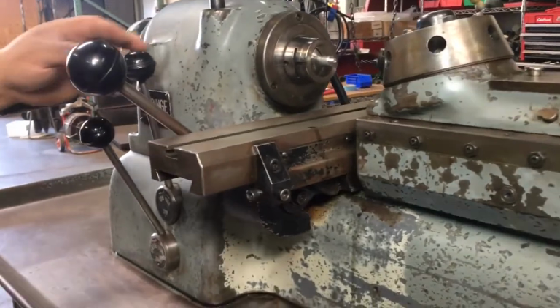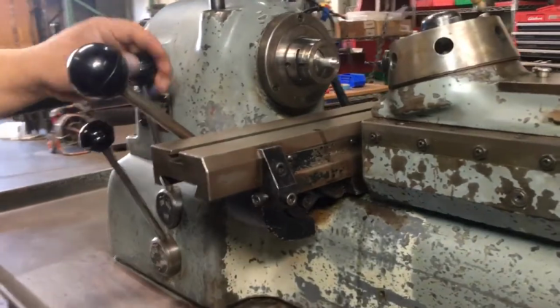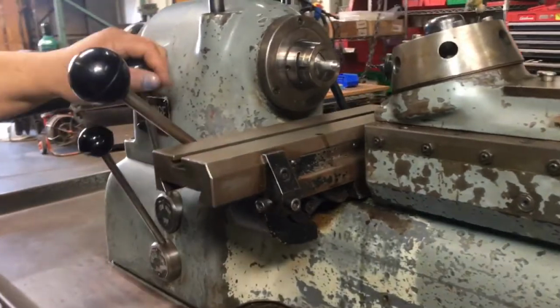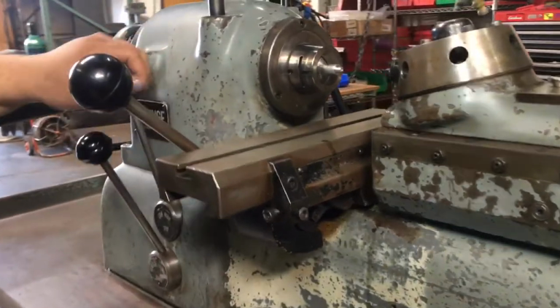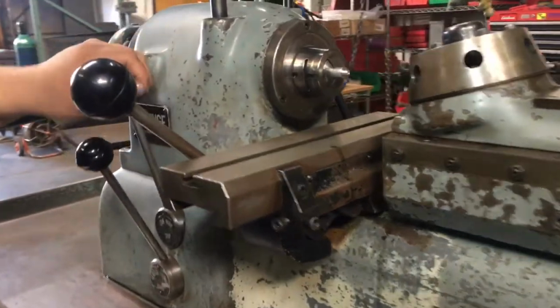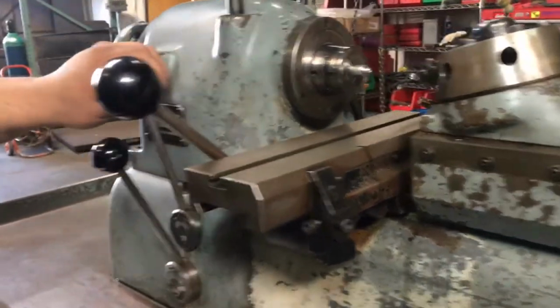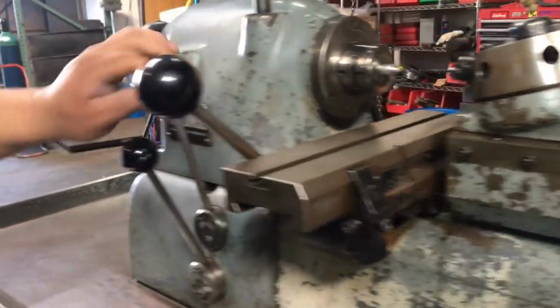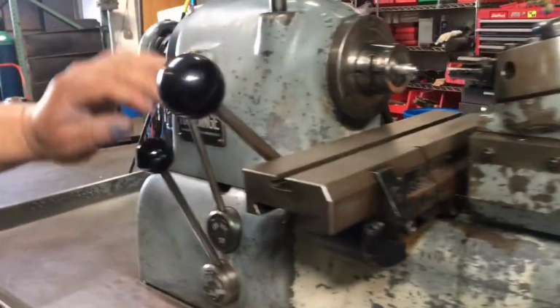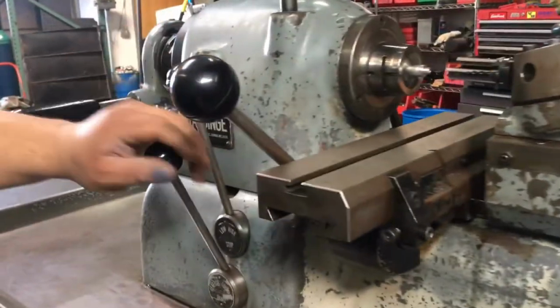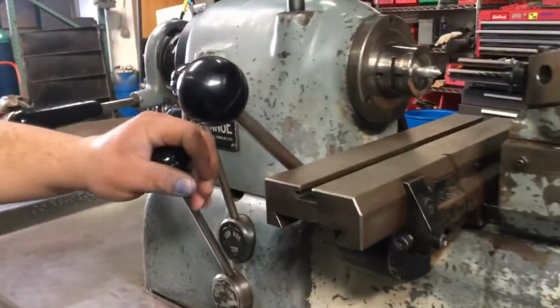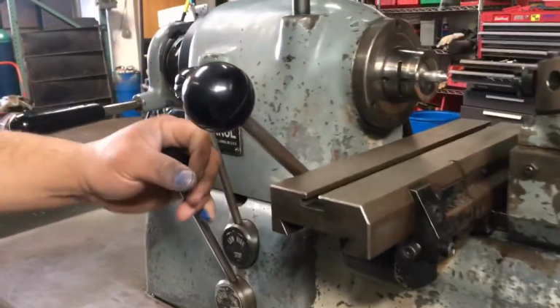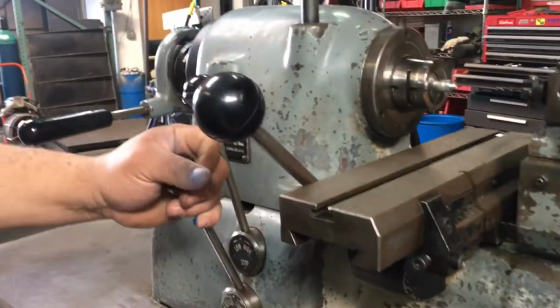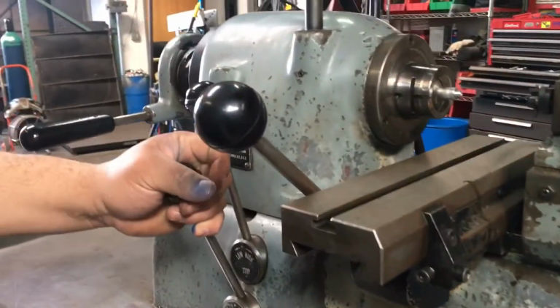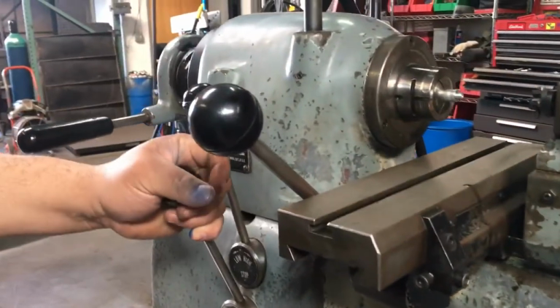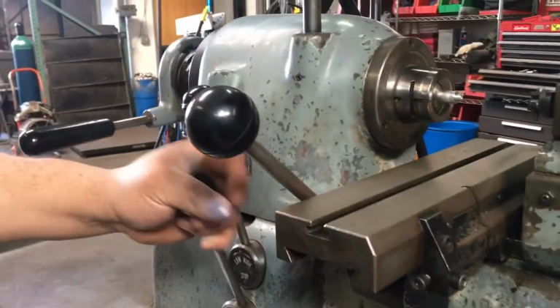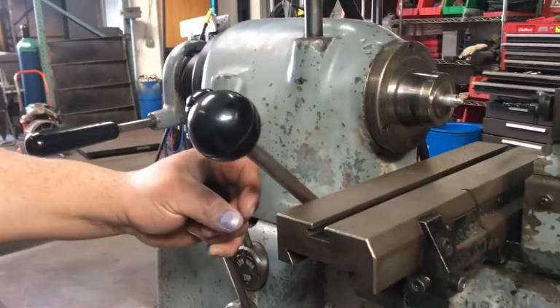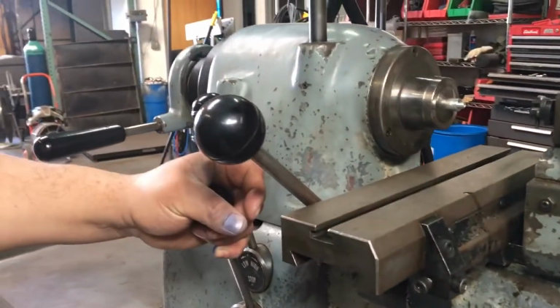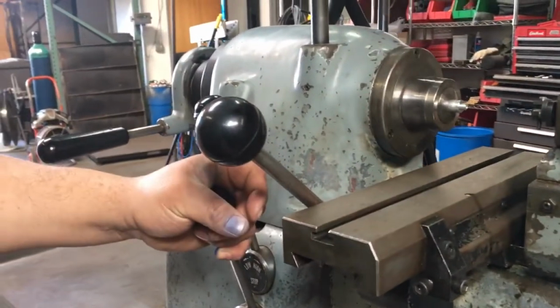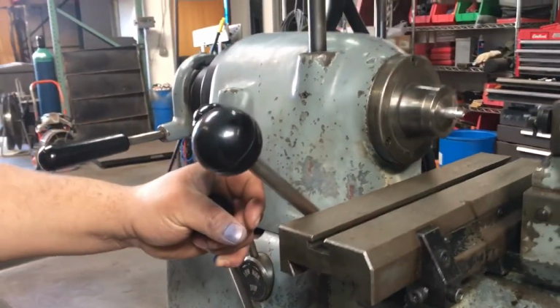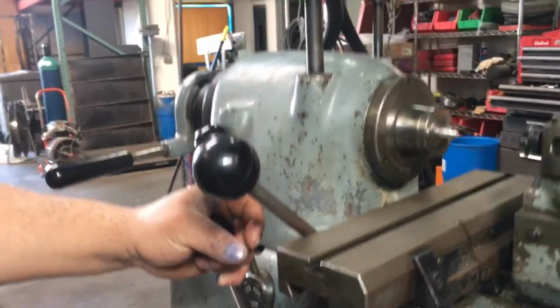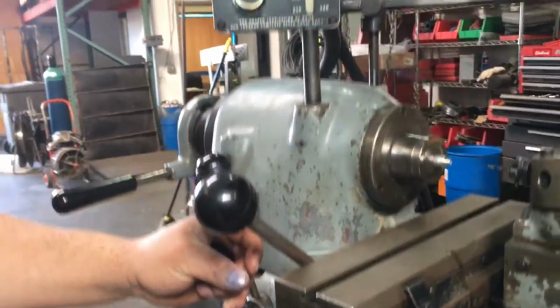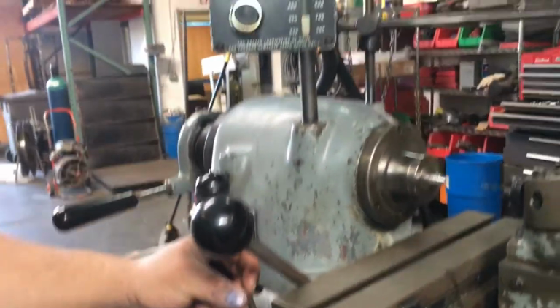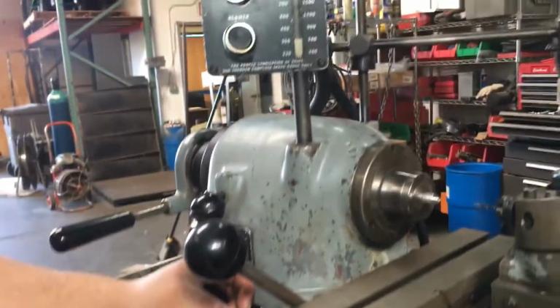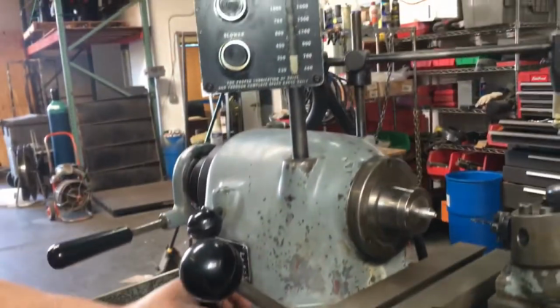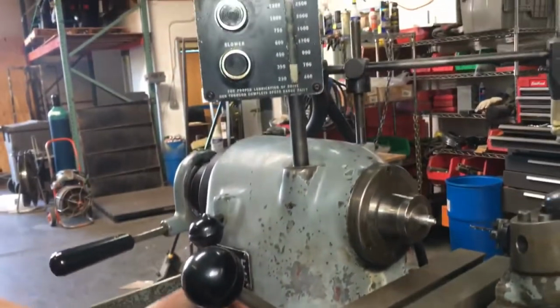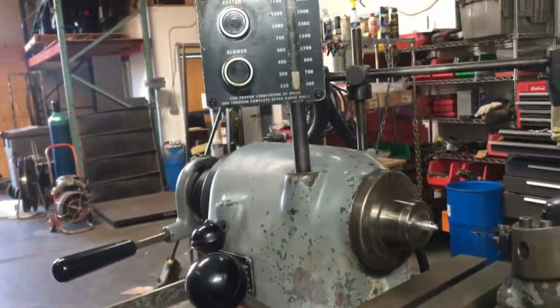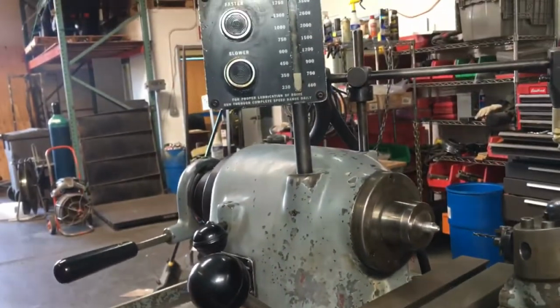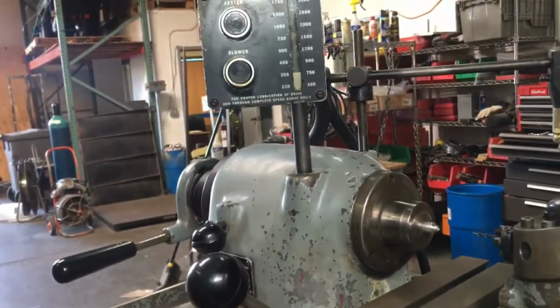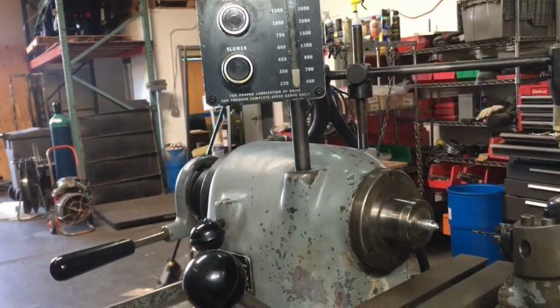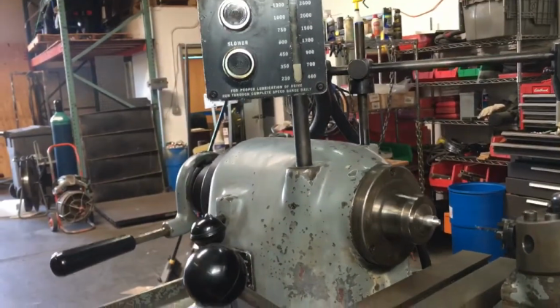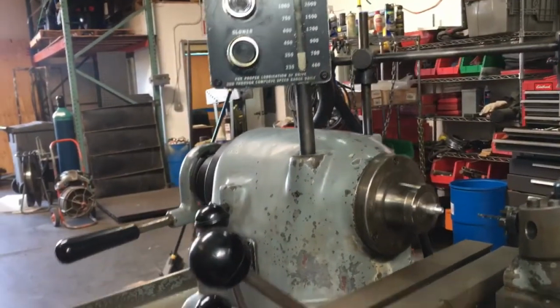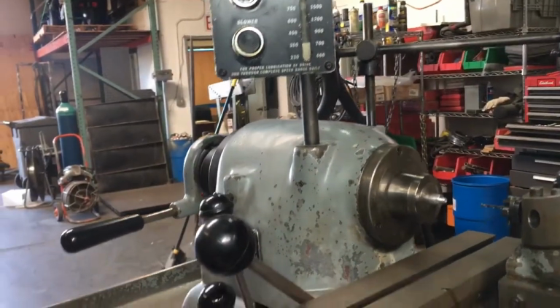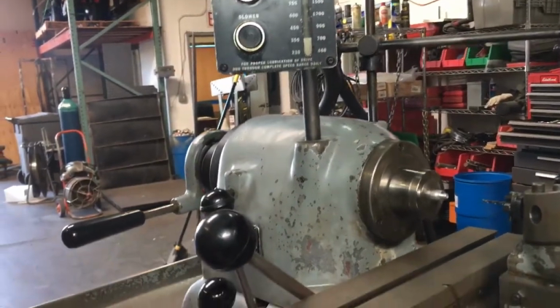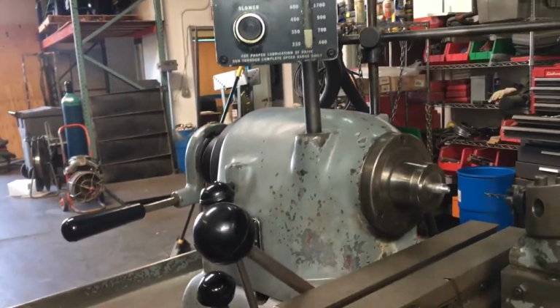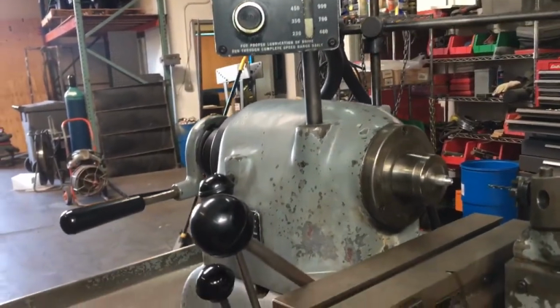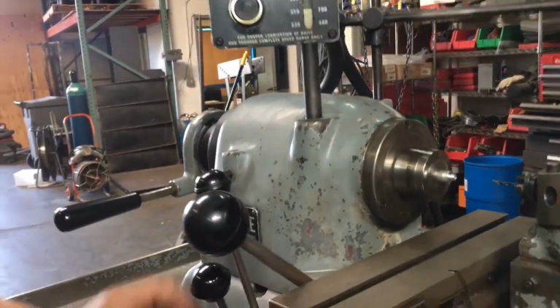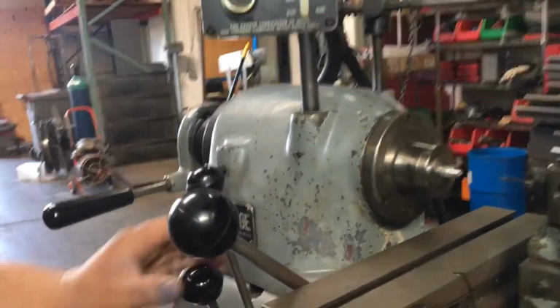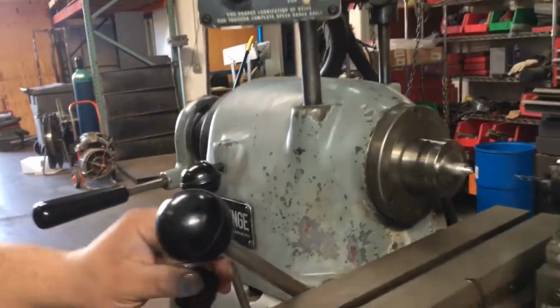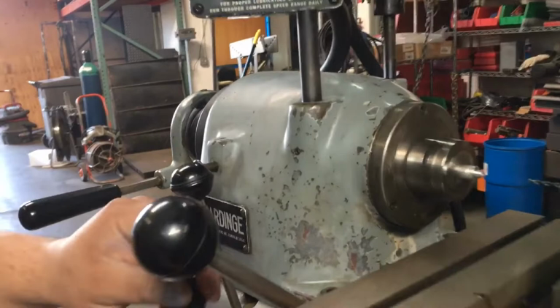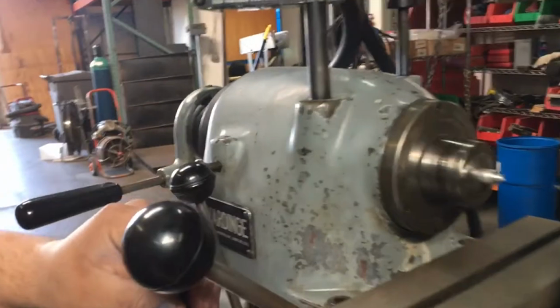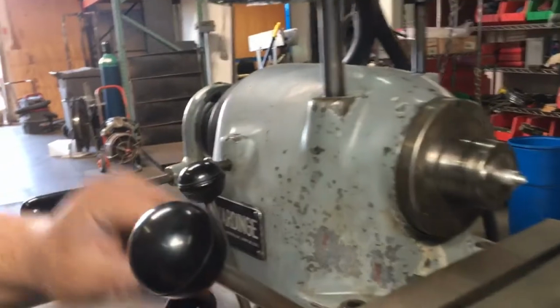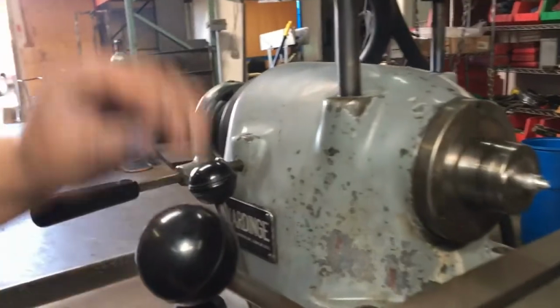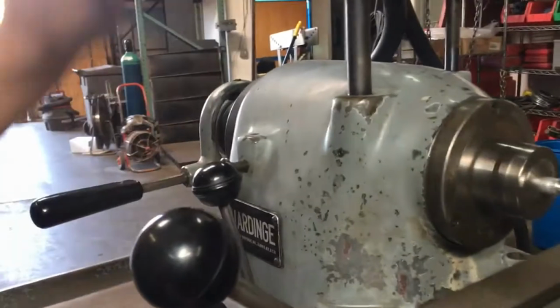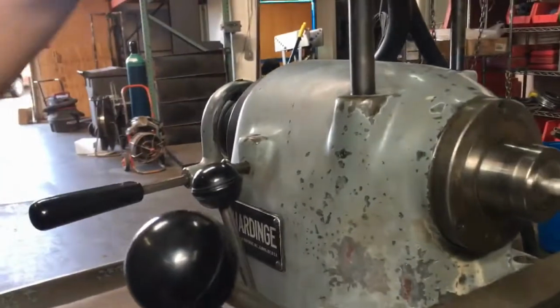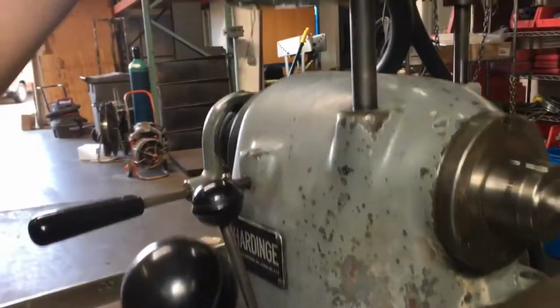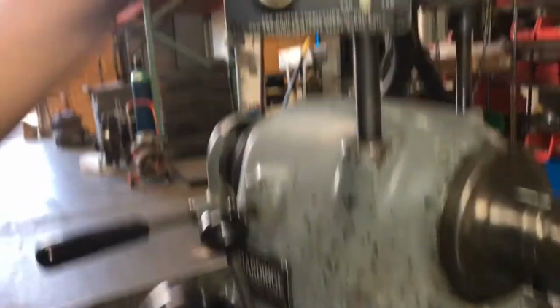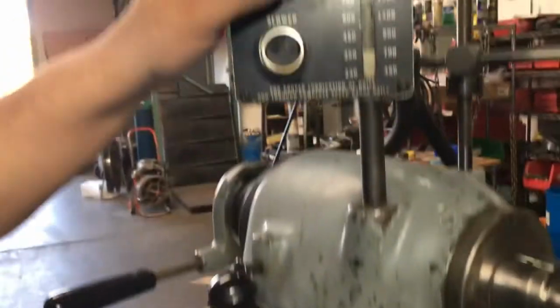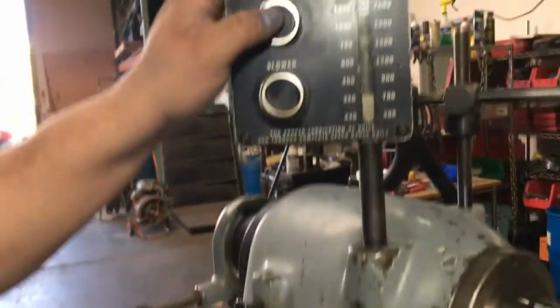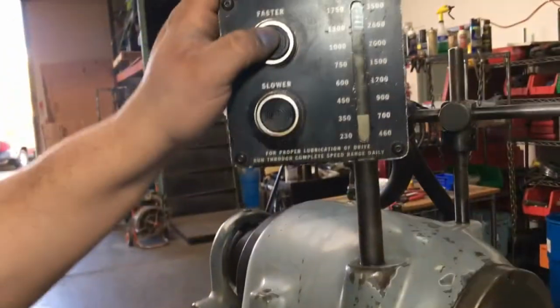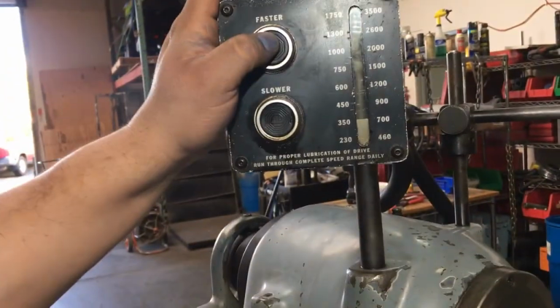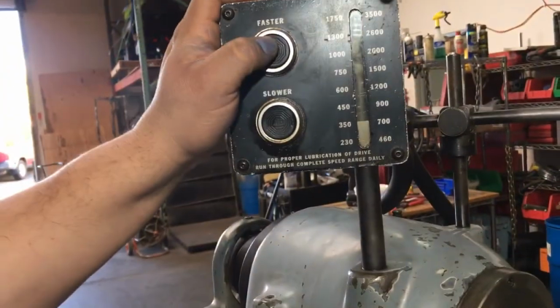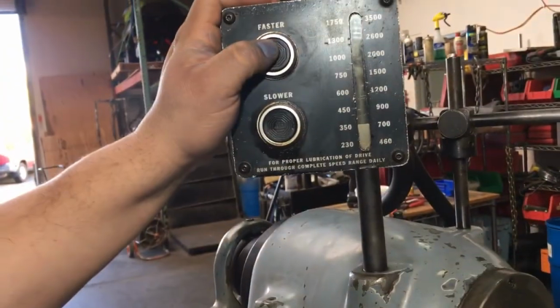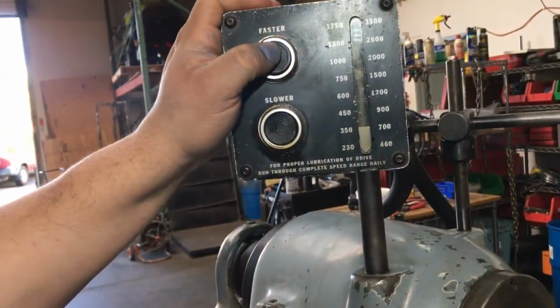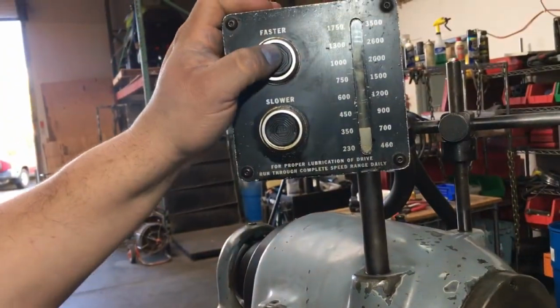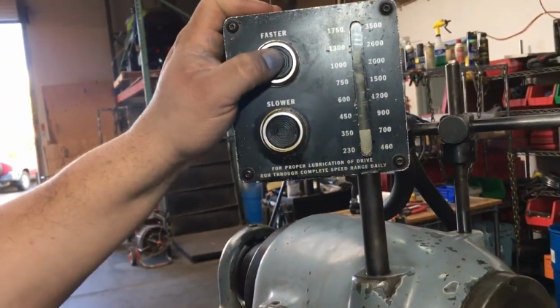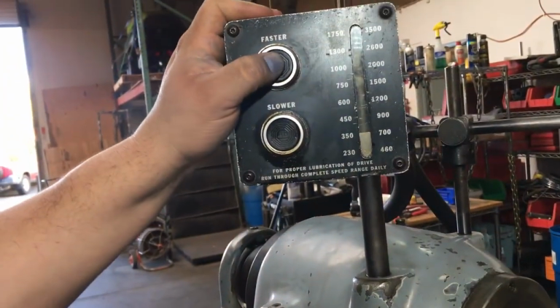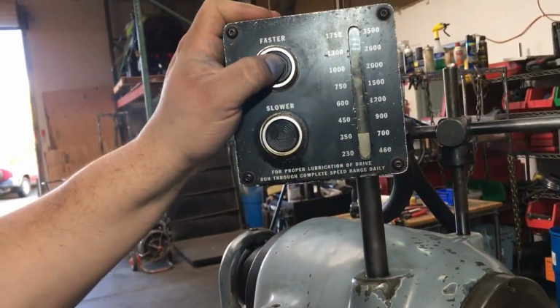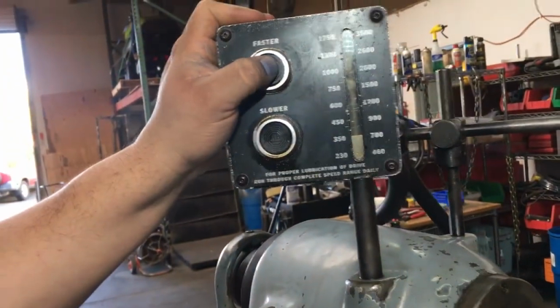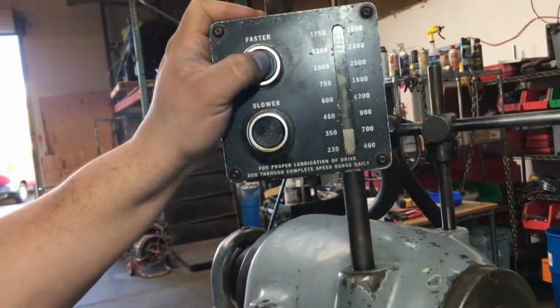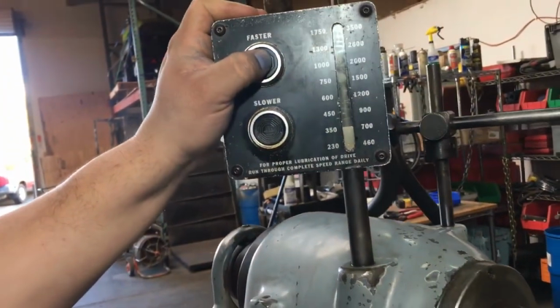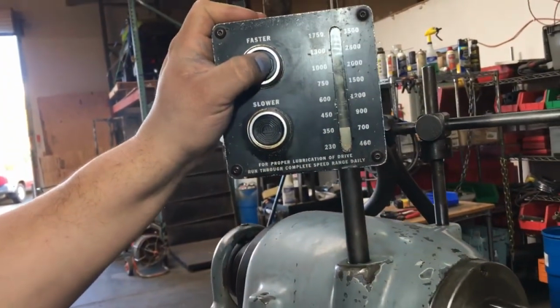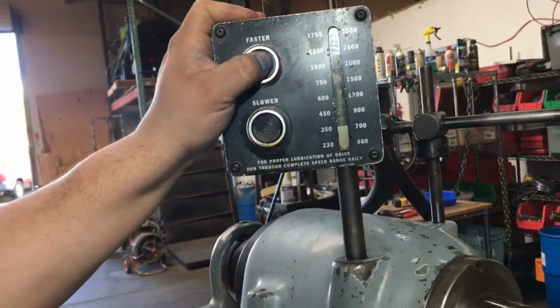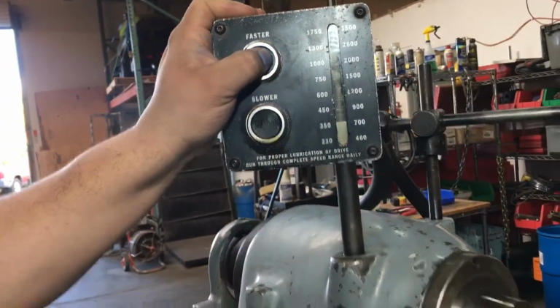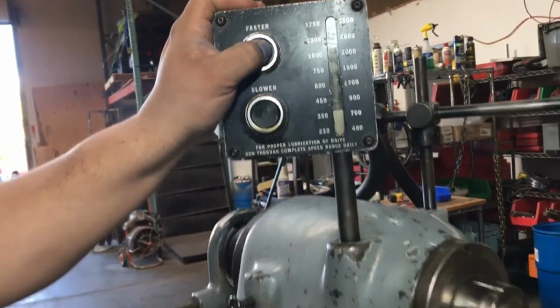I'm going to go forward low speed. You can actually increase your speed right here too.